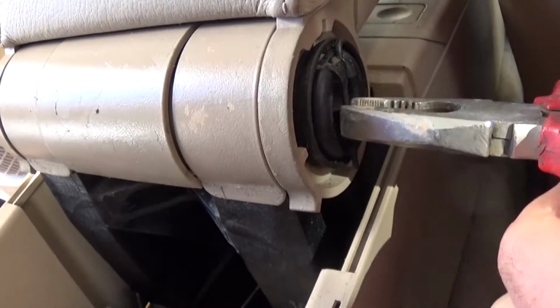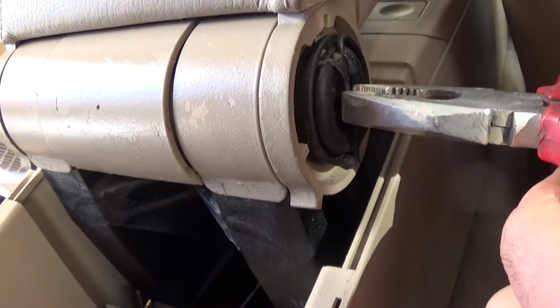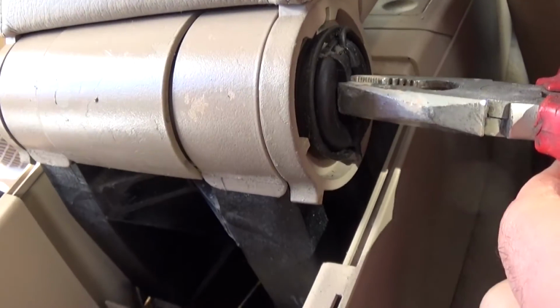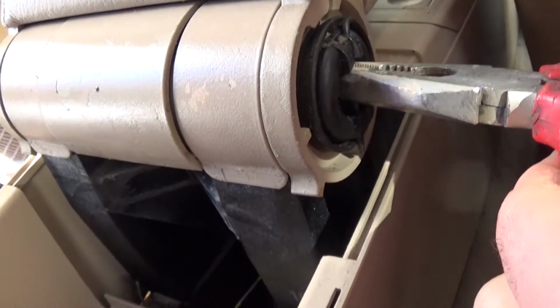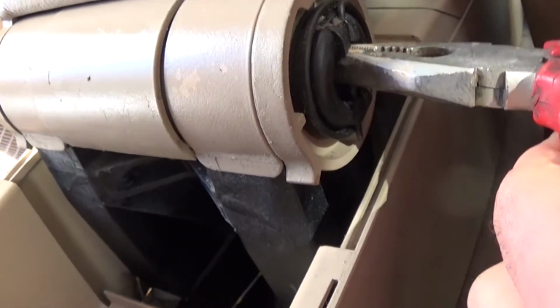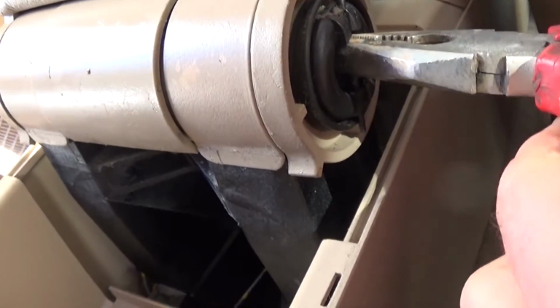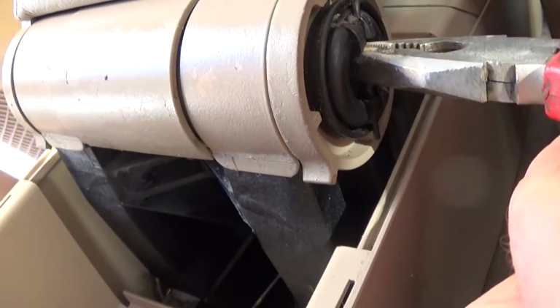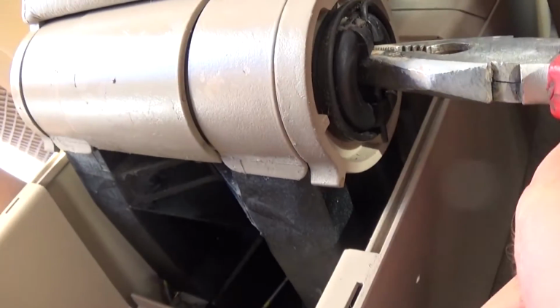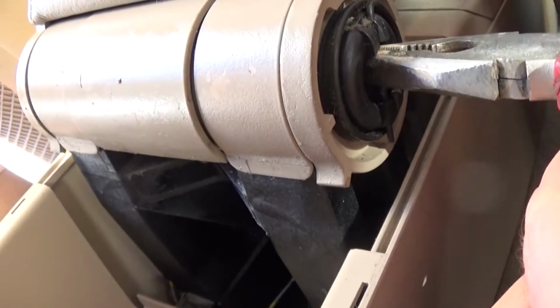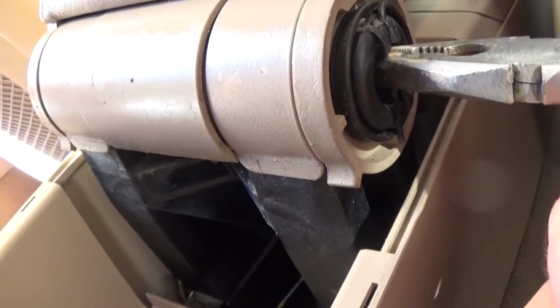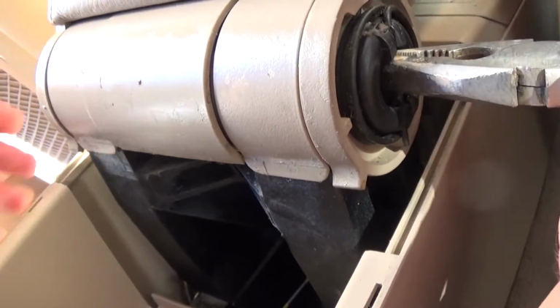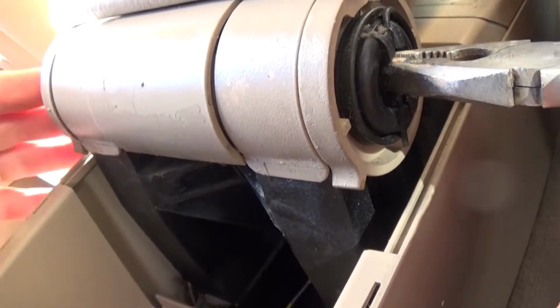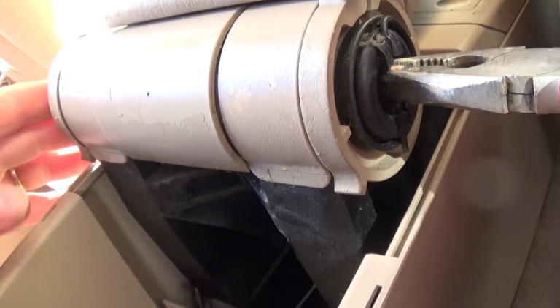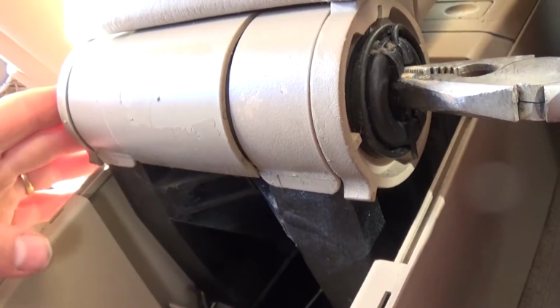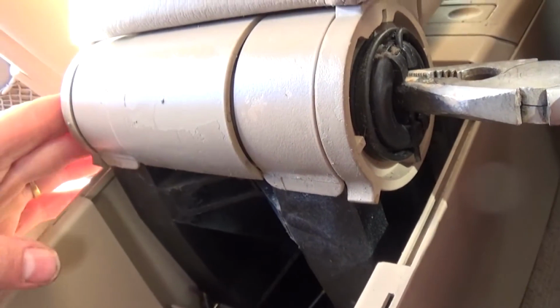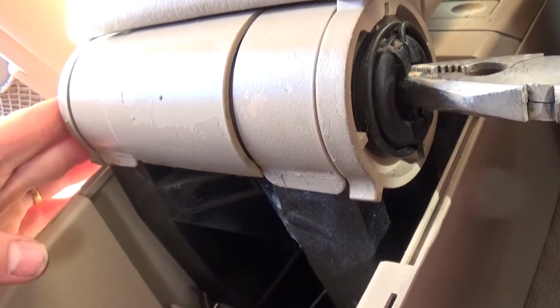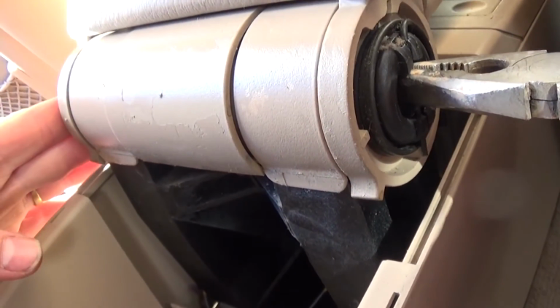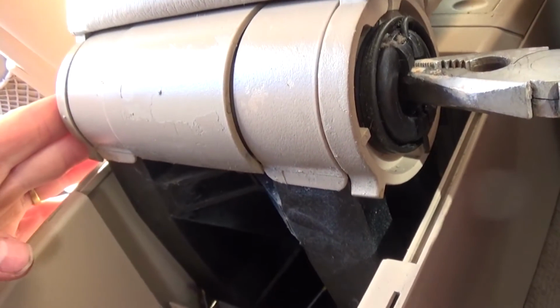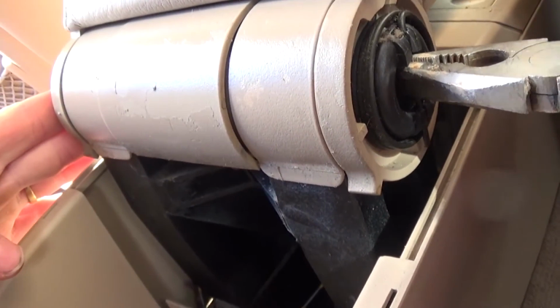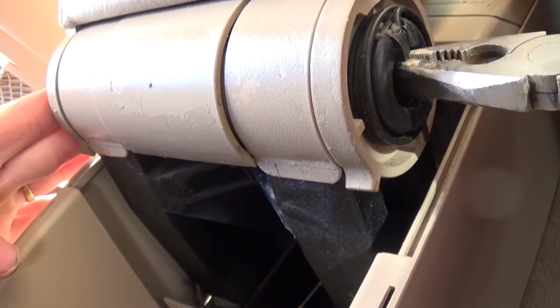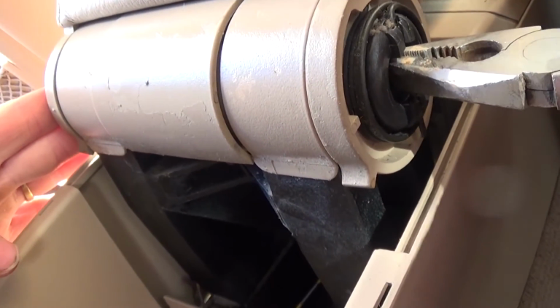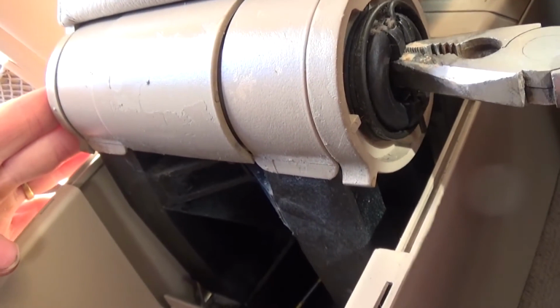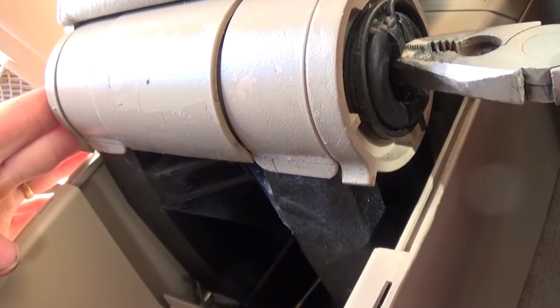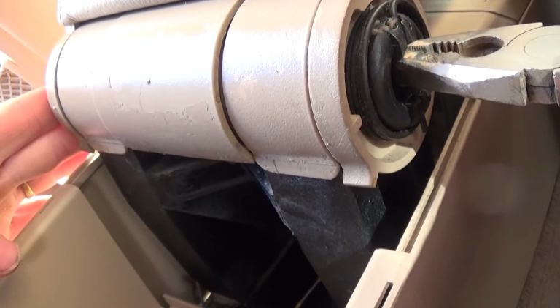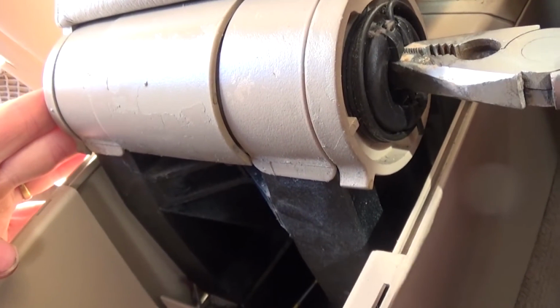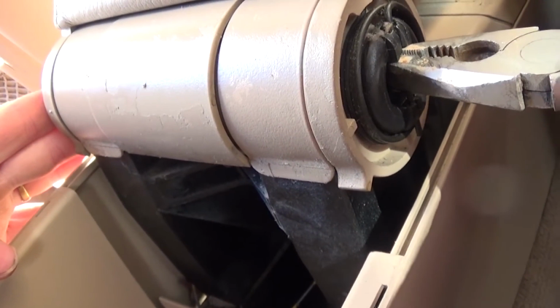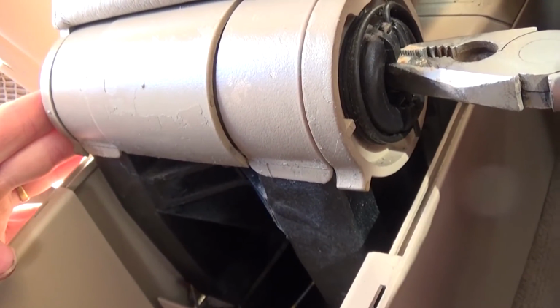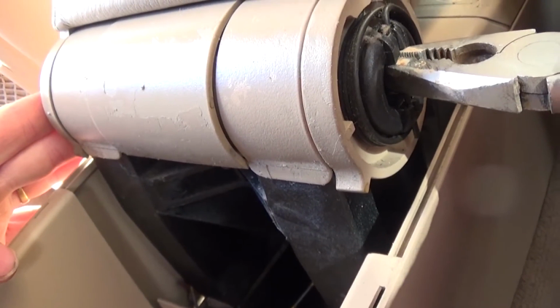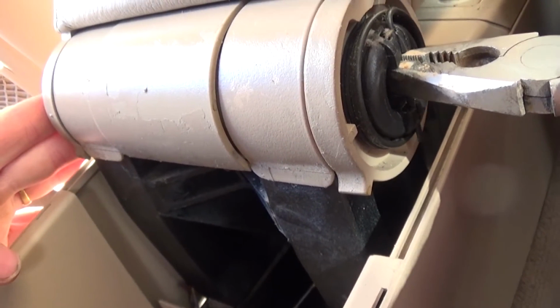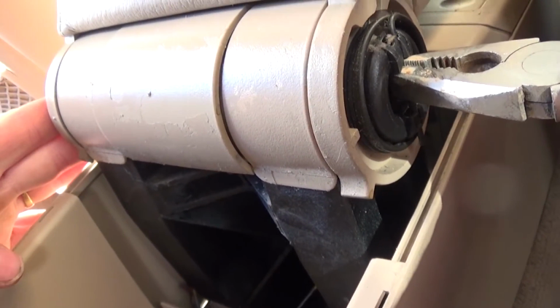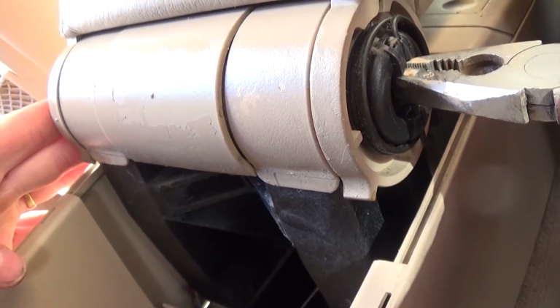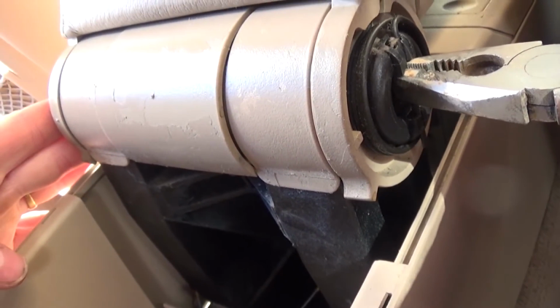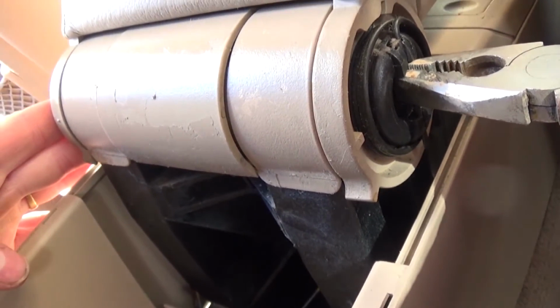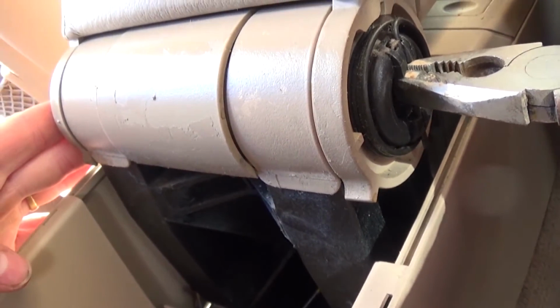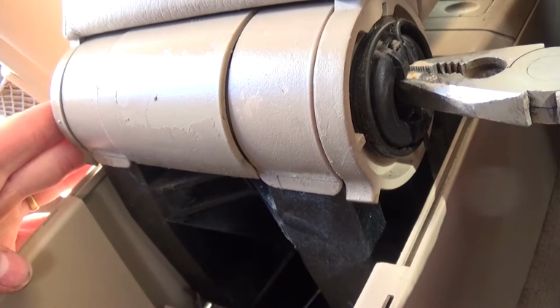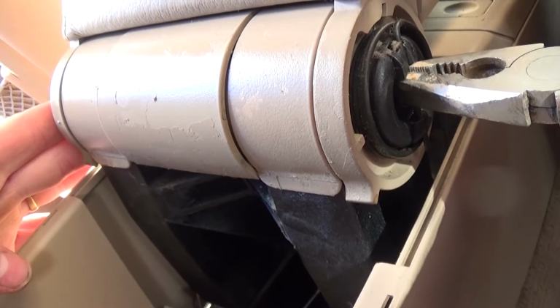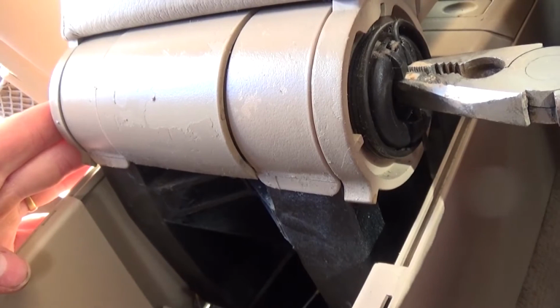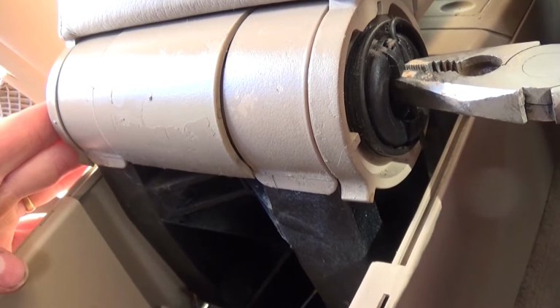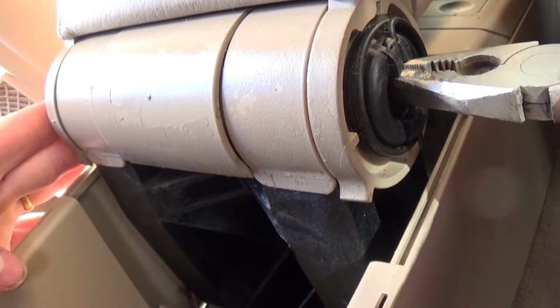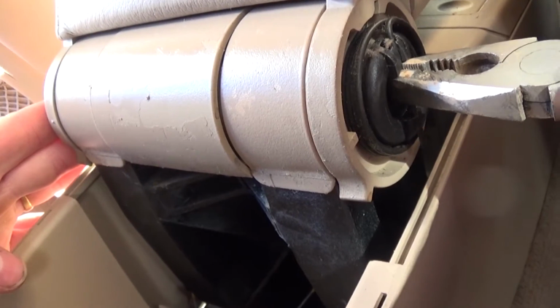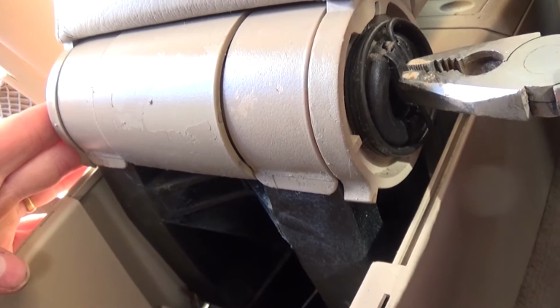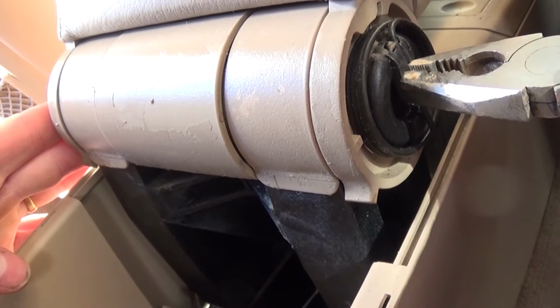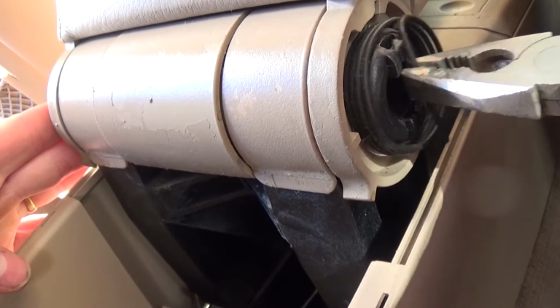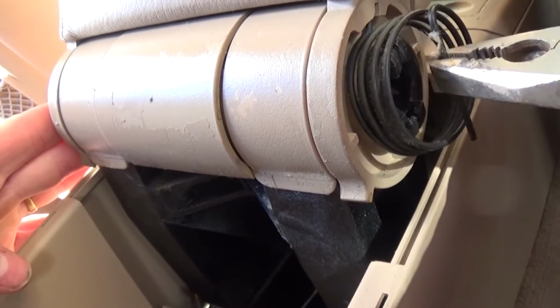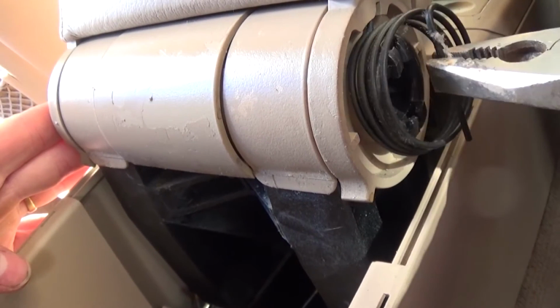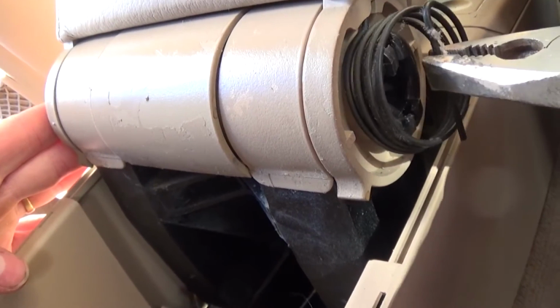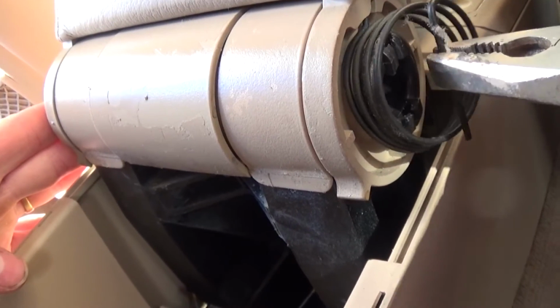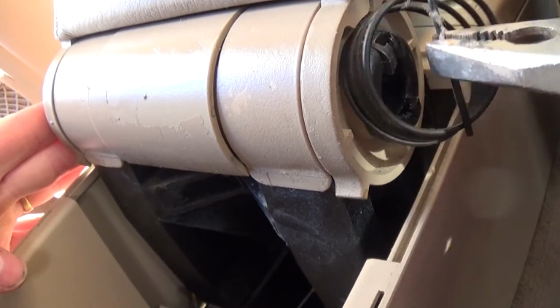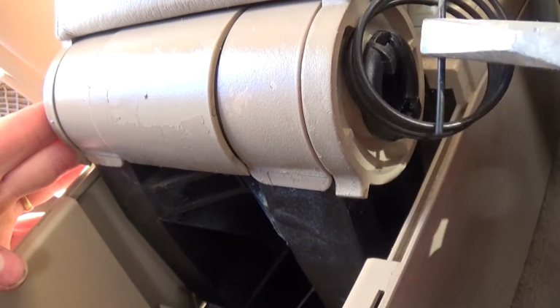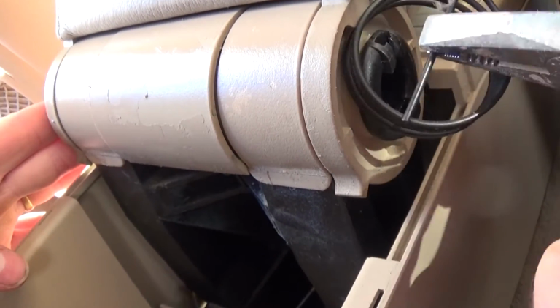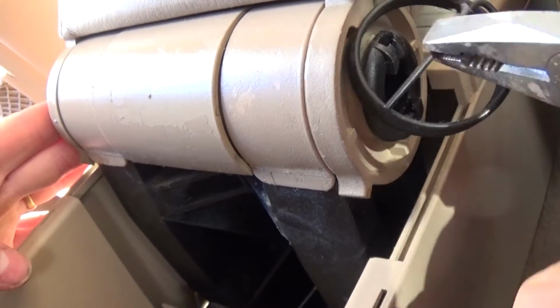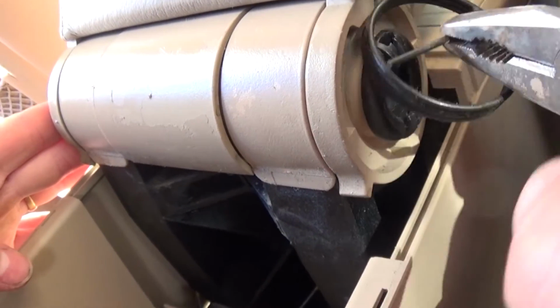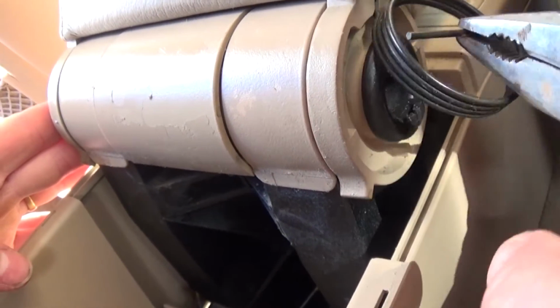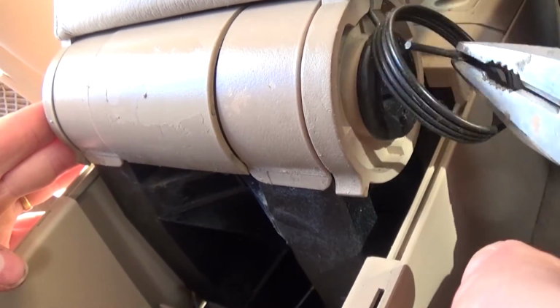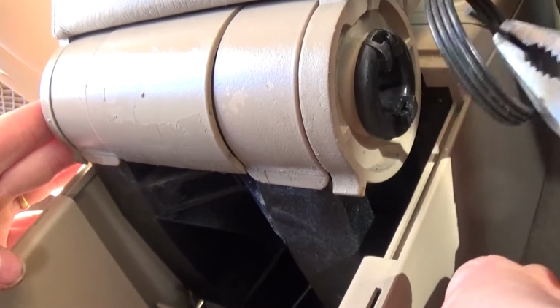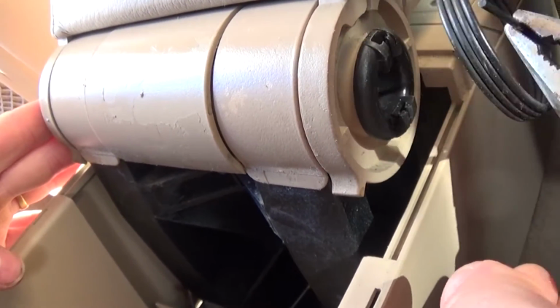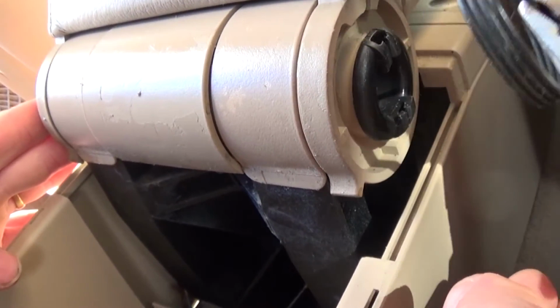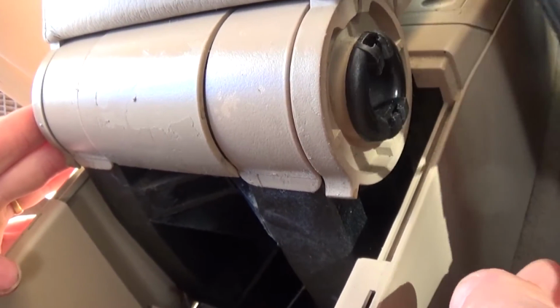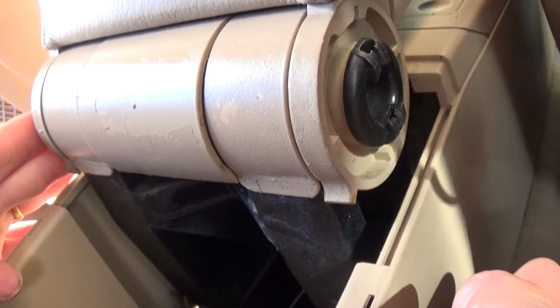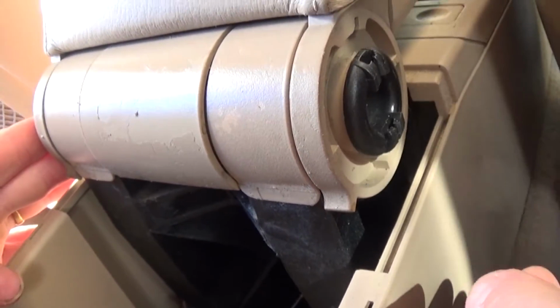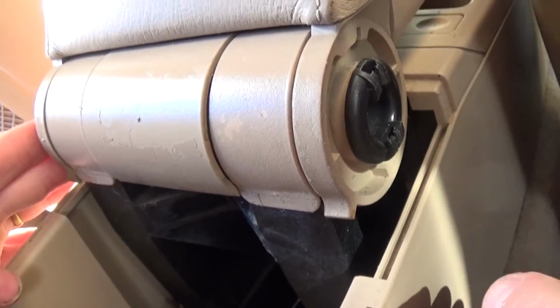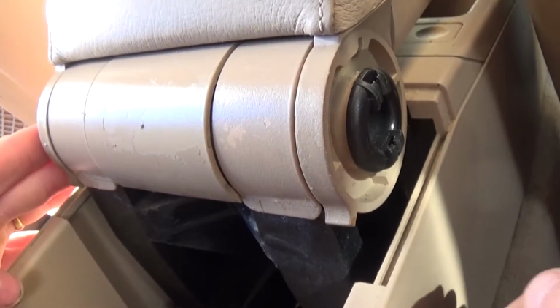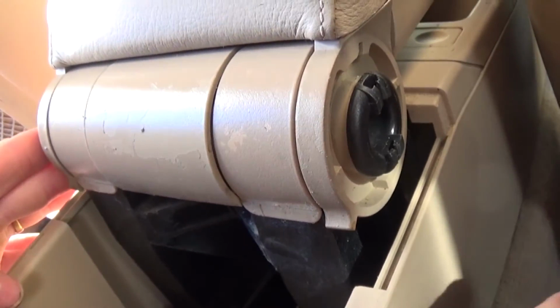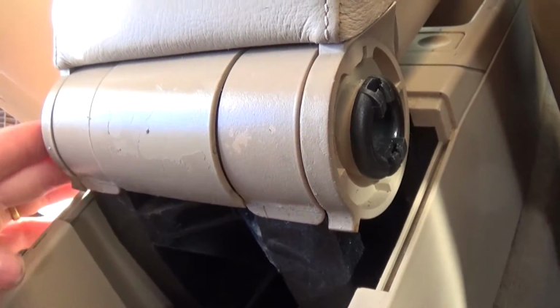Then you have that spring right here on the right side. You need to pull it out of the groove and it comes off.